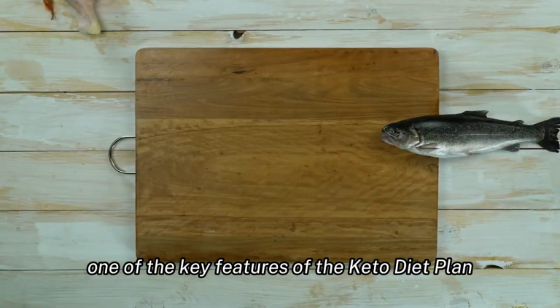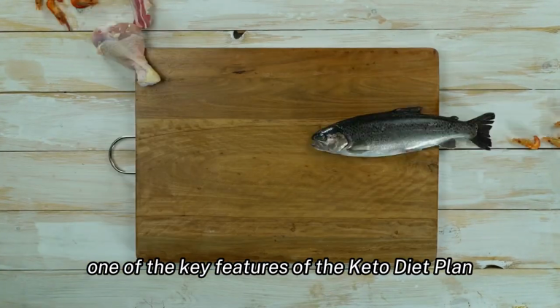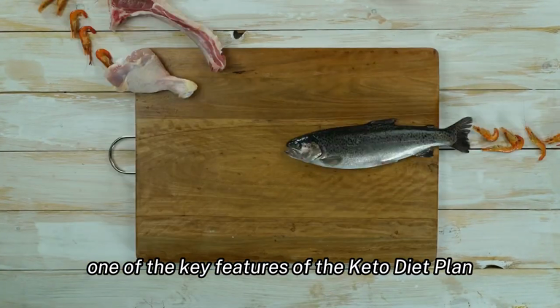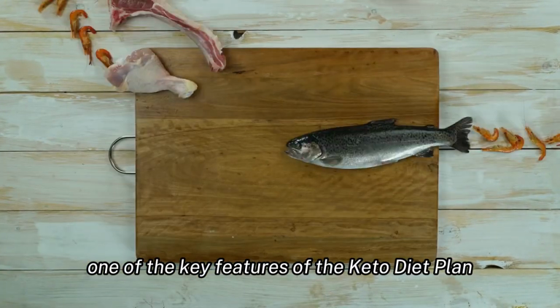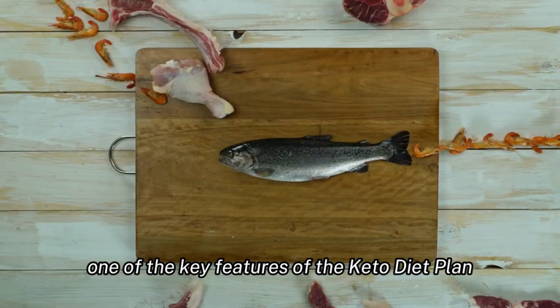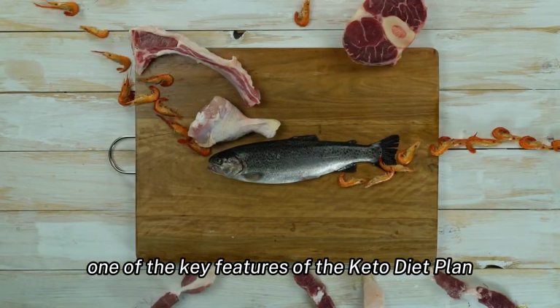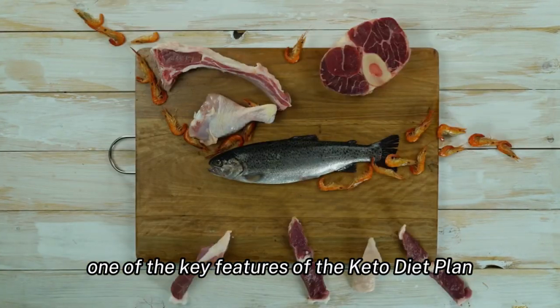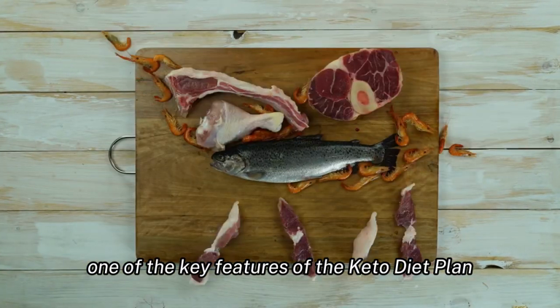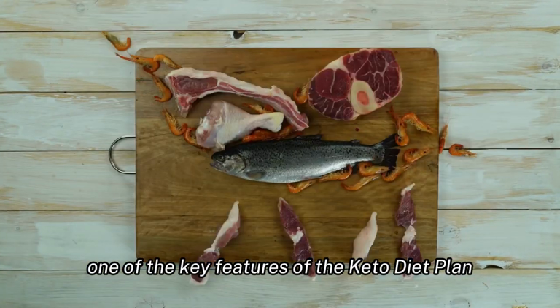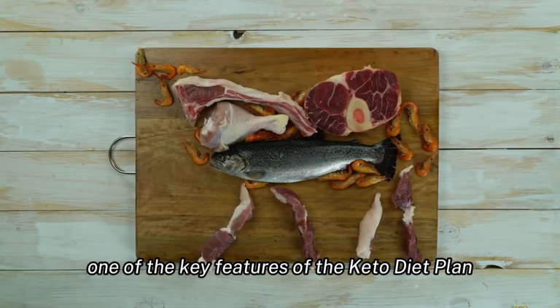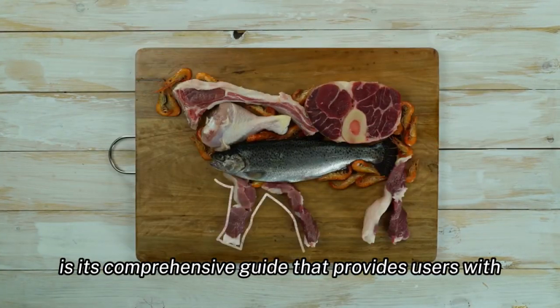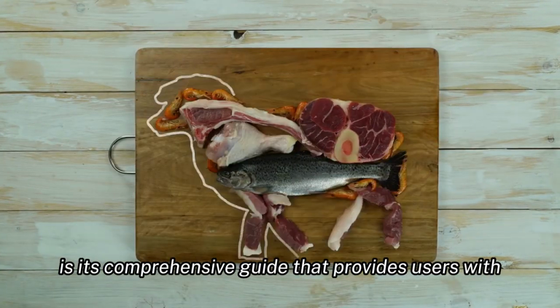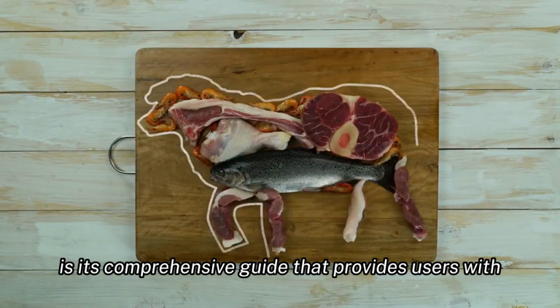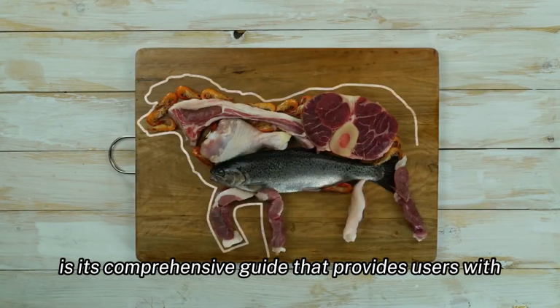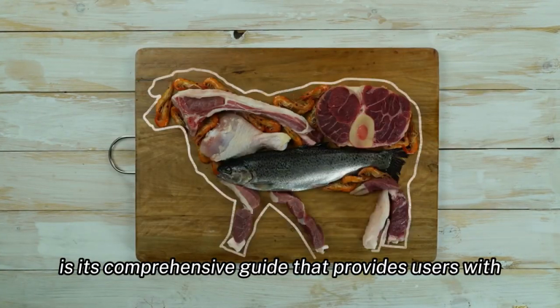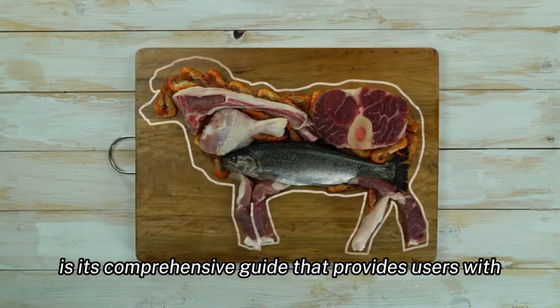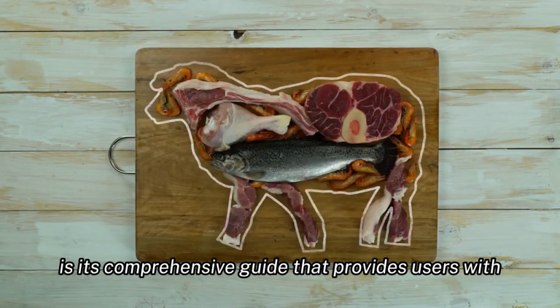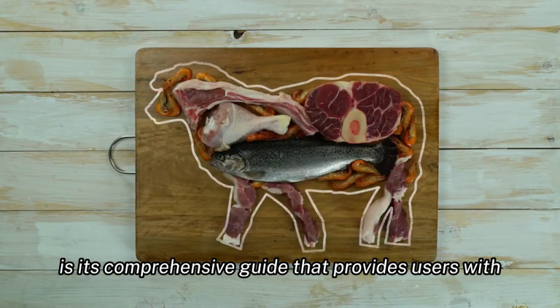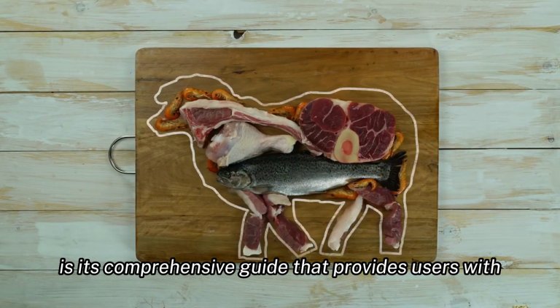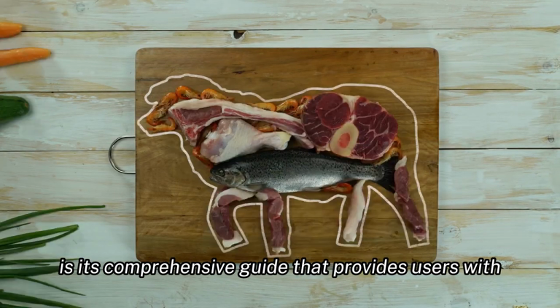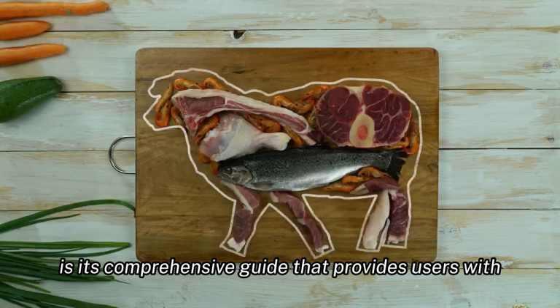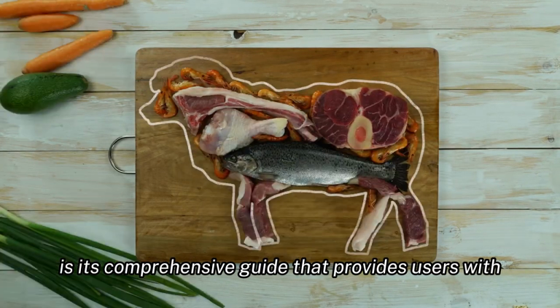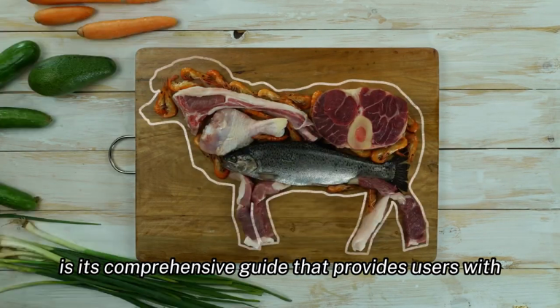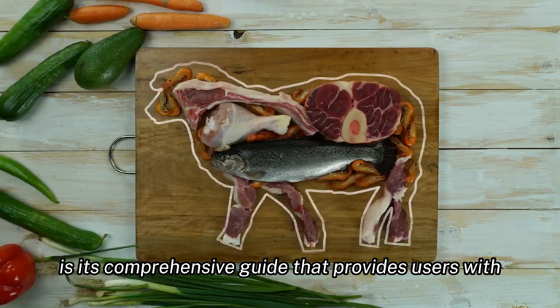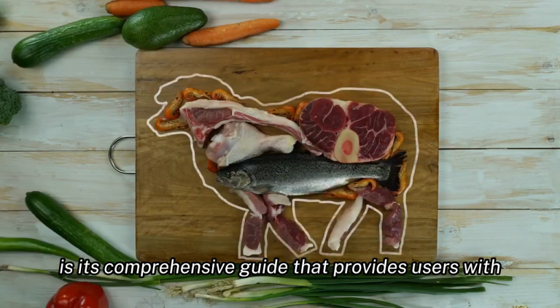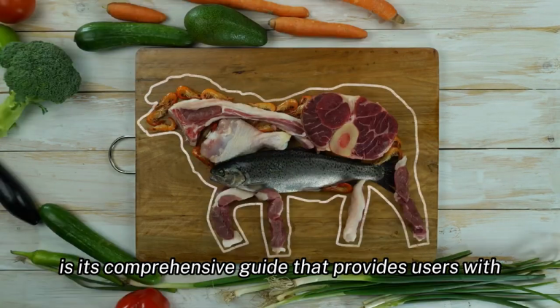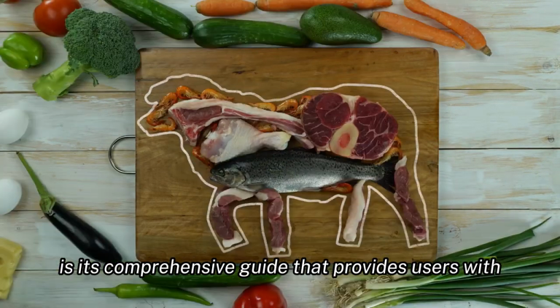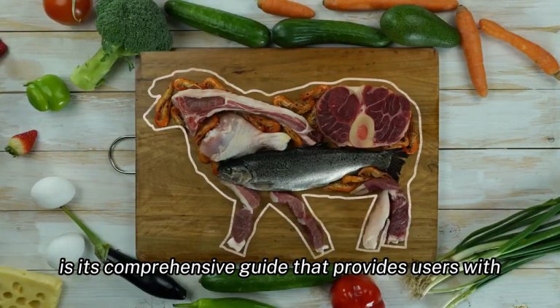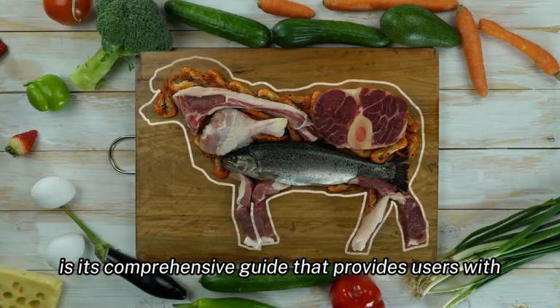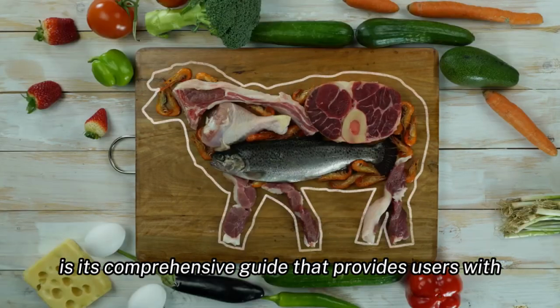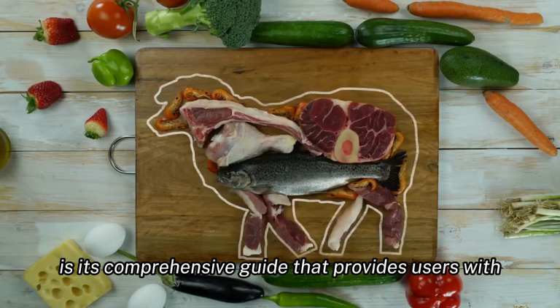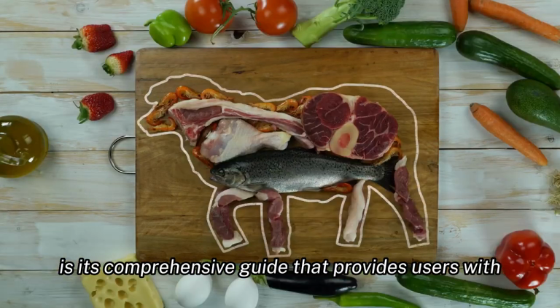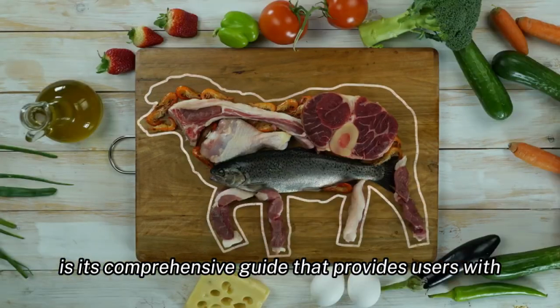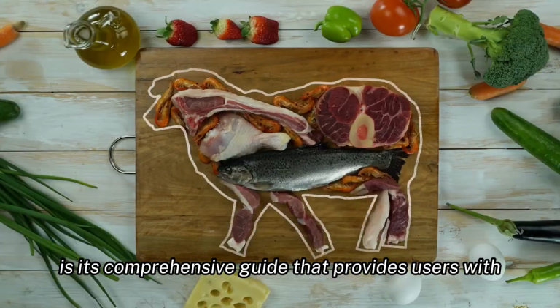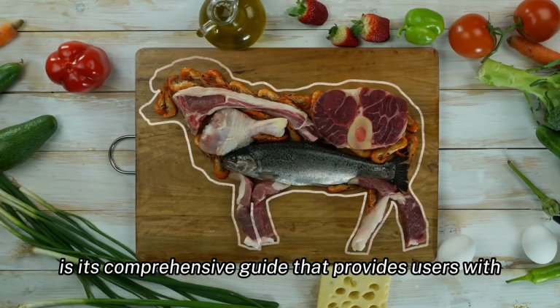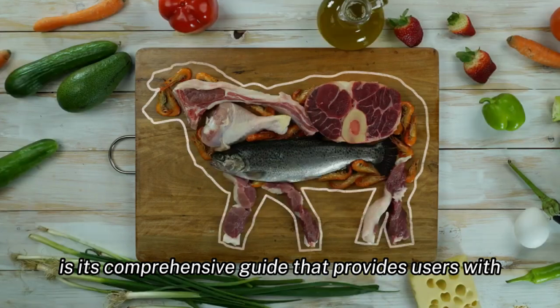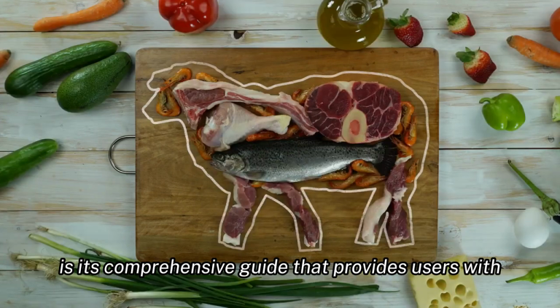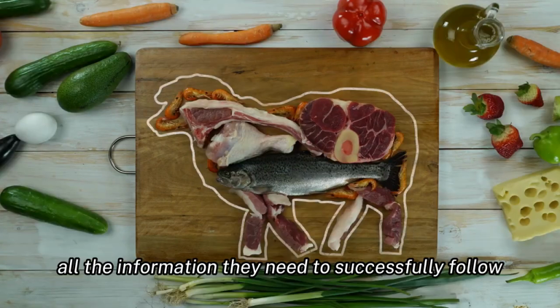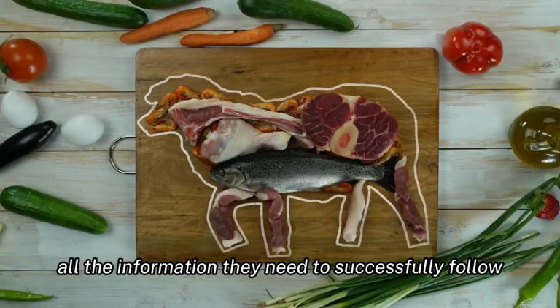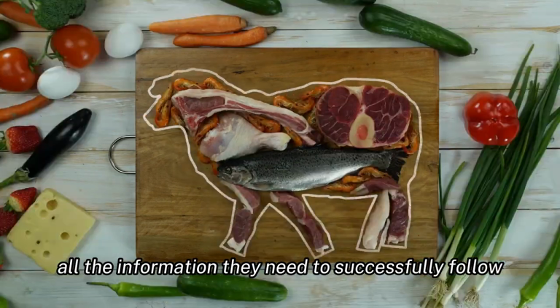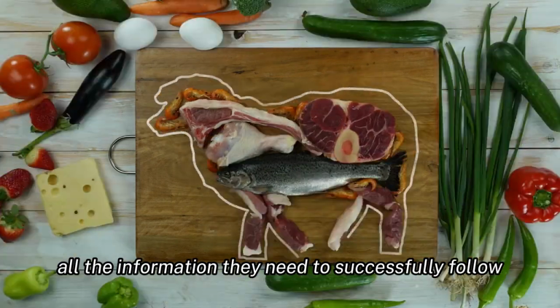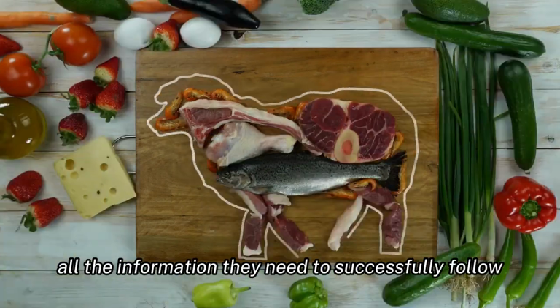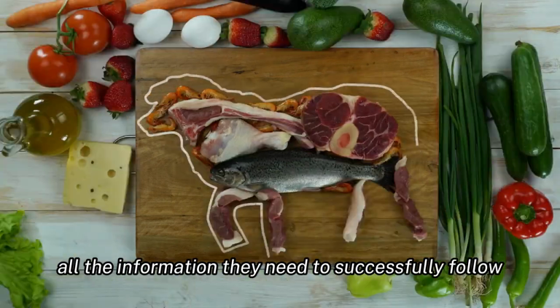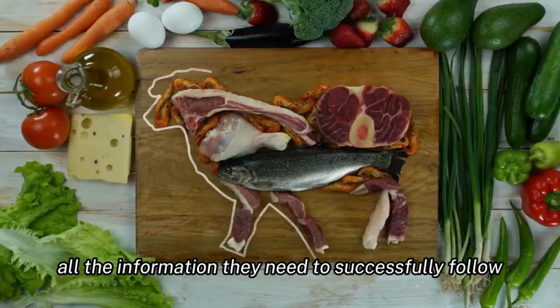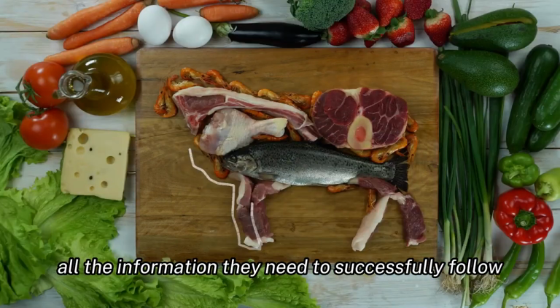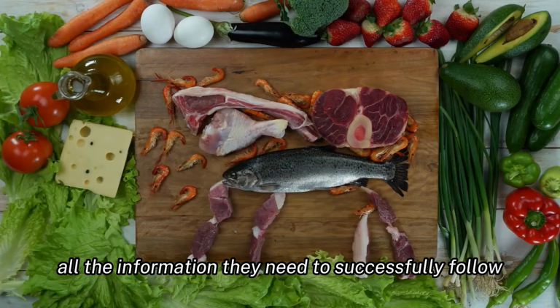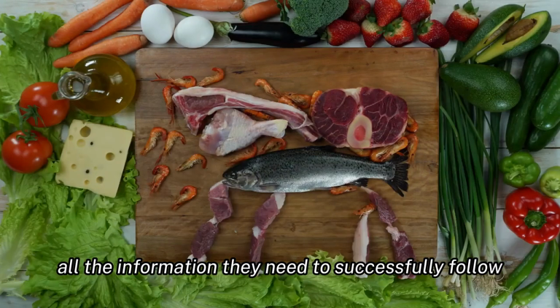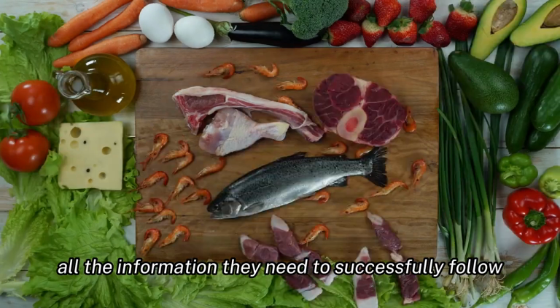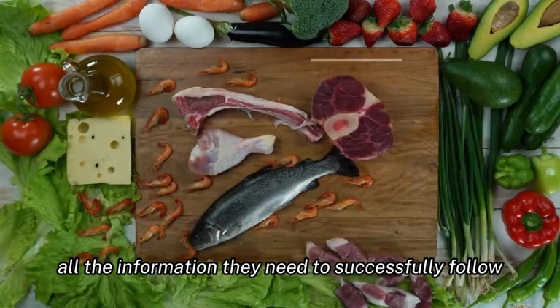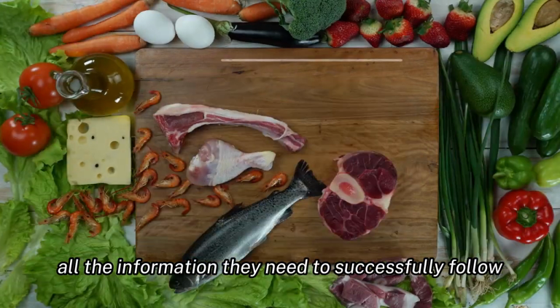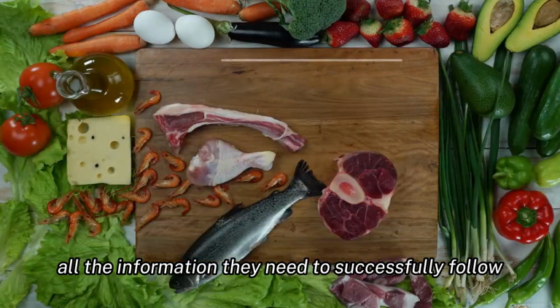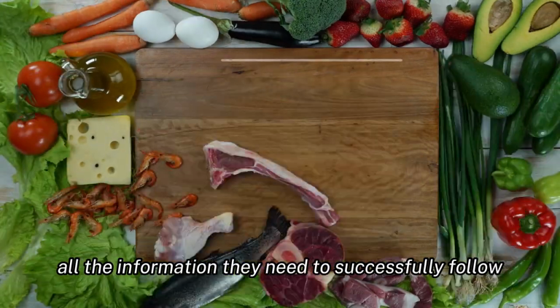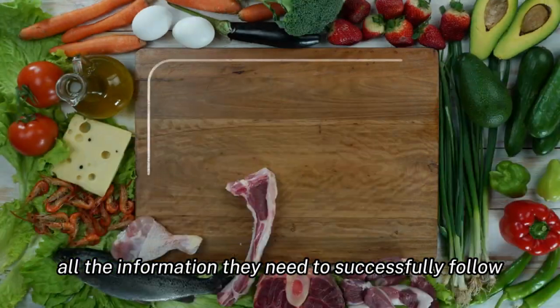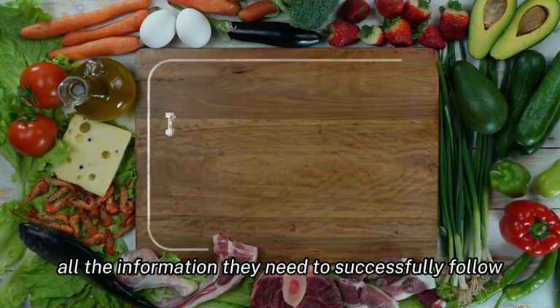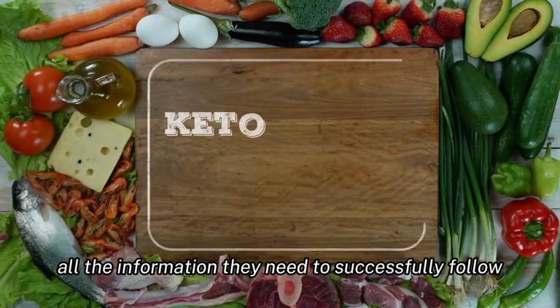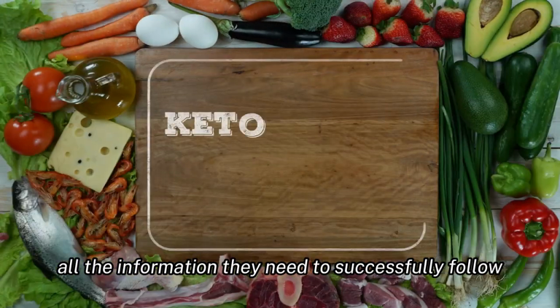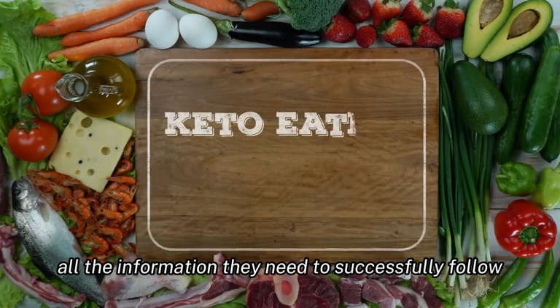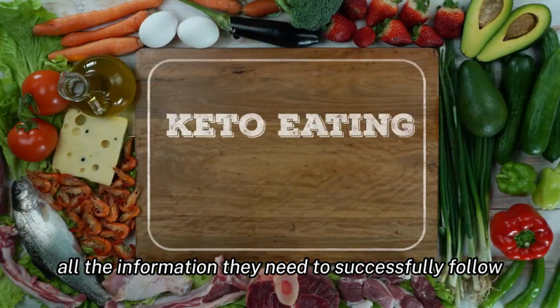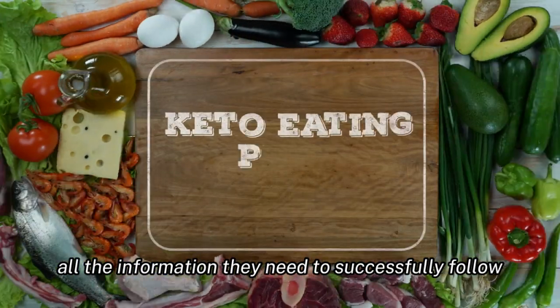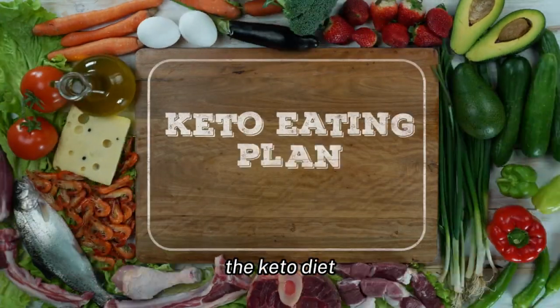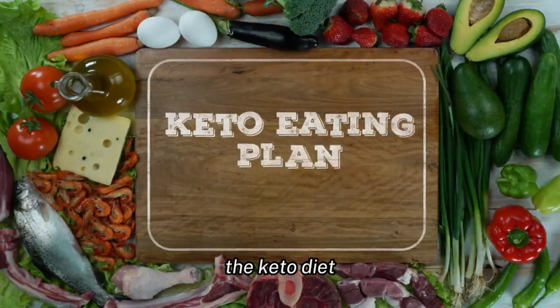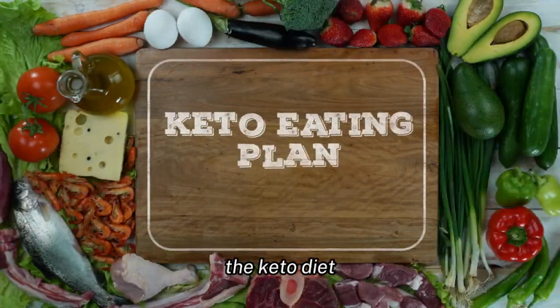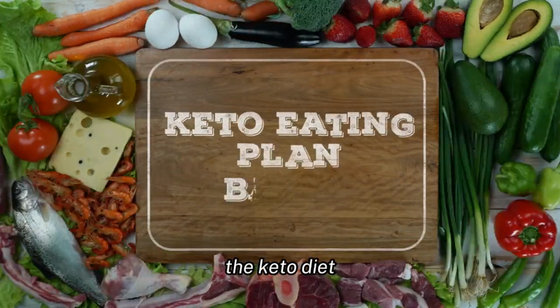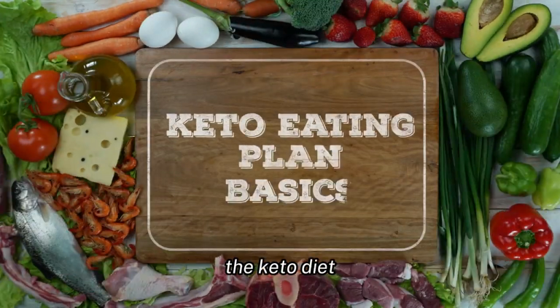One of the key features of the keto diet plan is its comprehensive guide that provides users with all the information they need to successfully follow the keto diet.